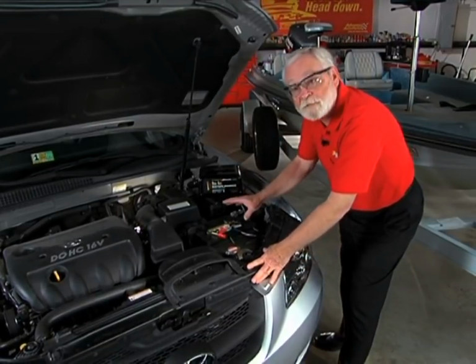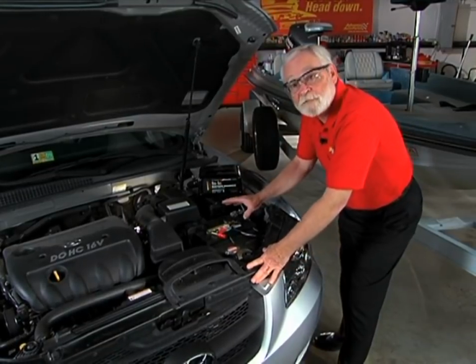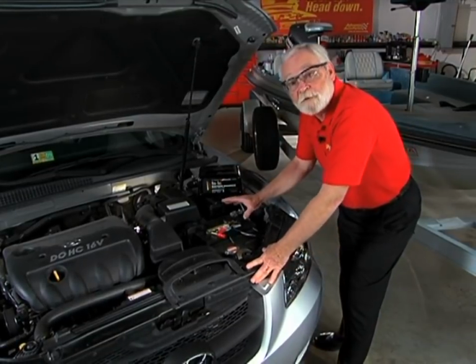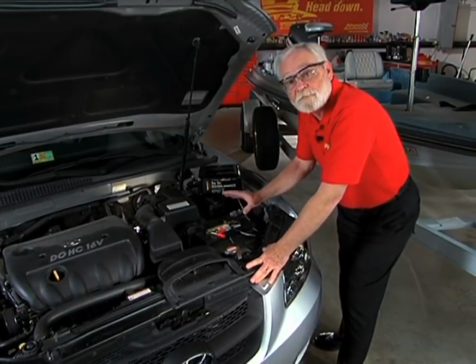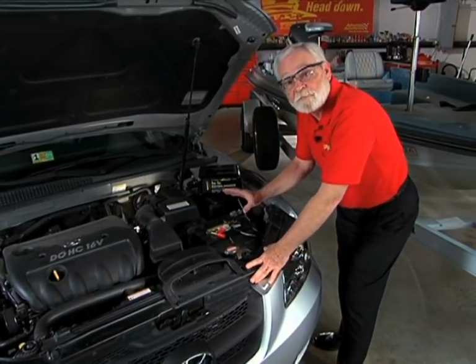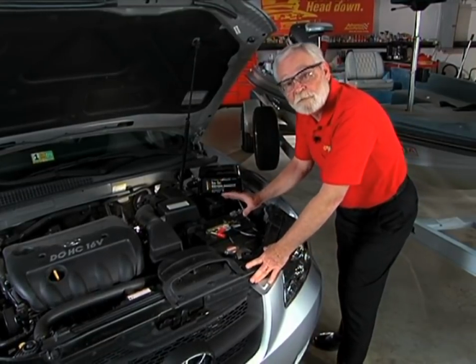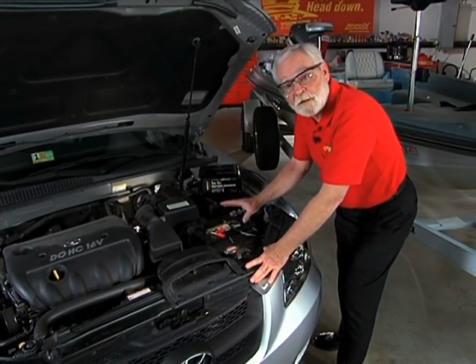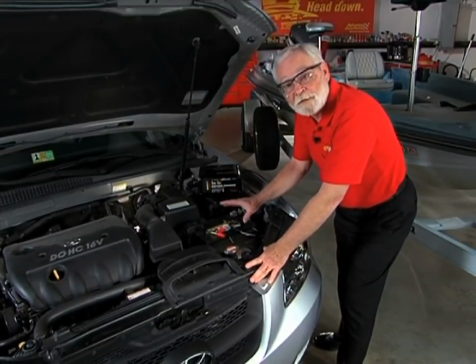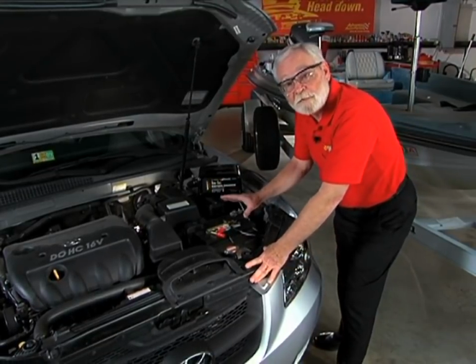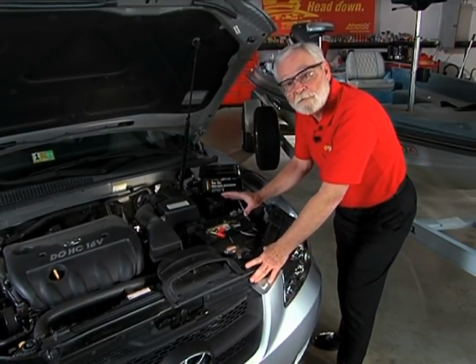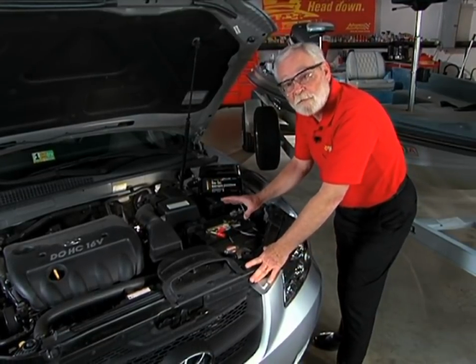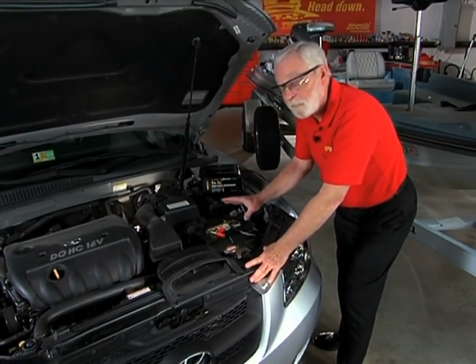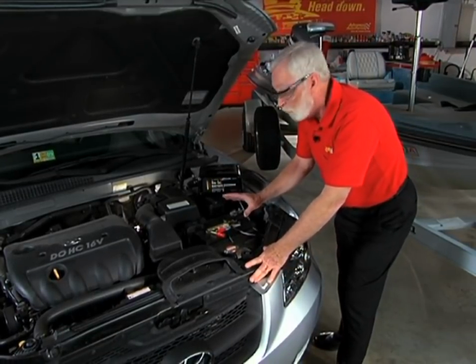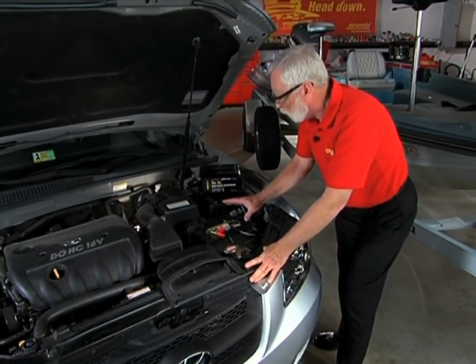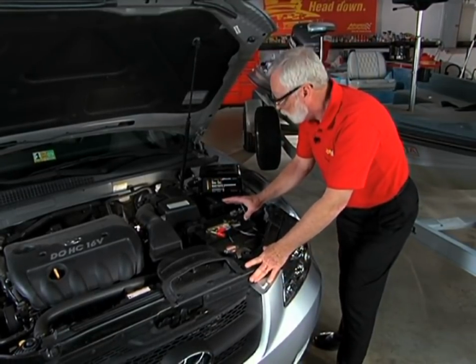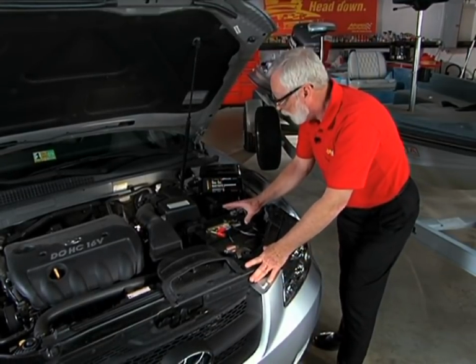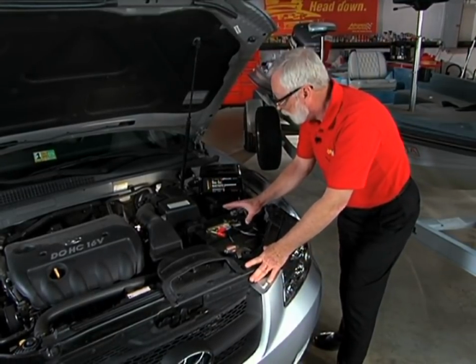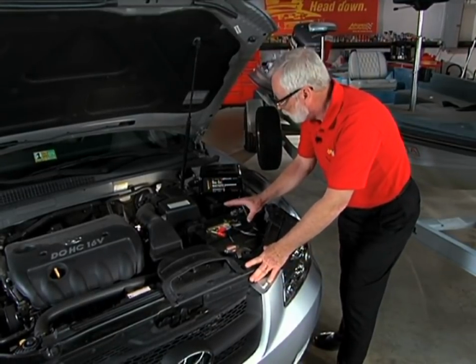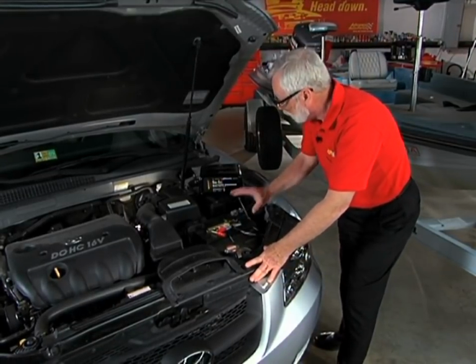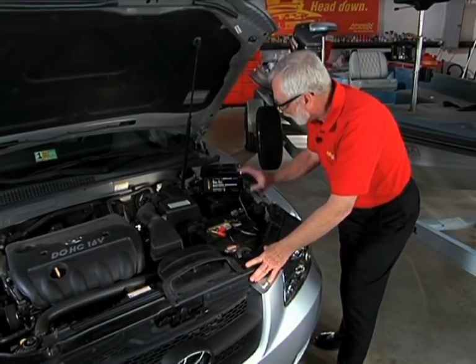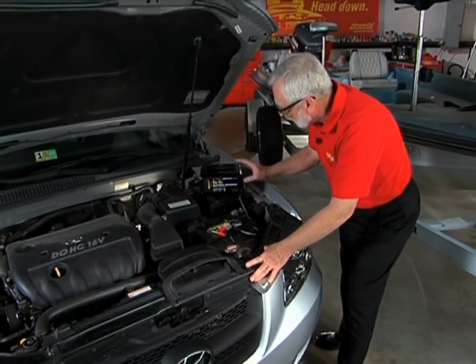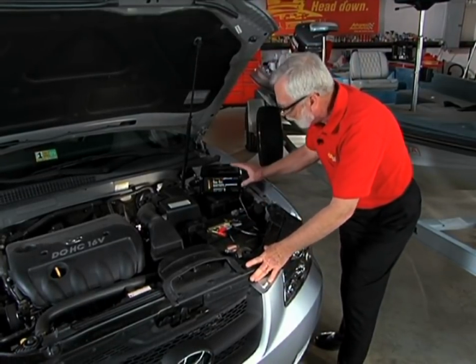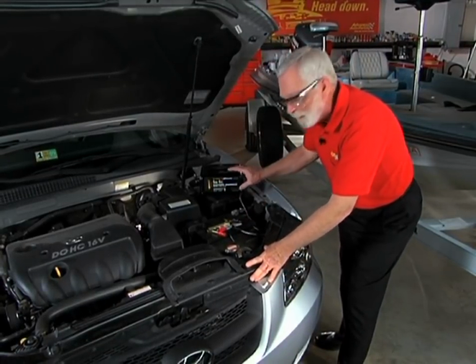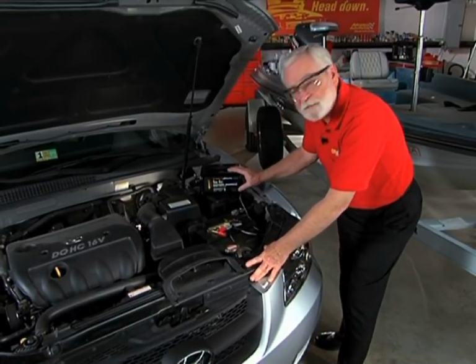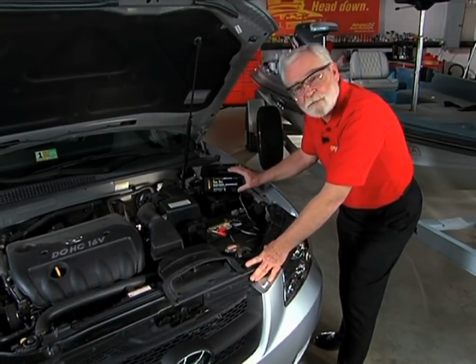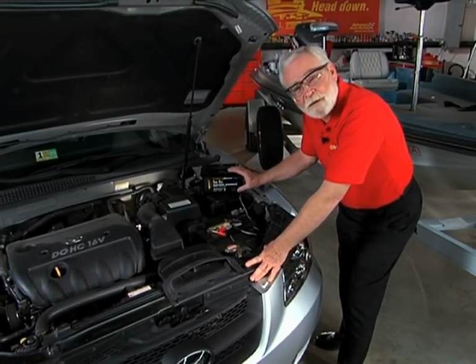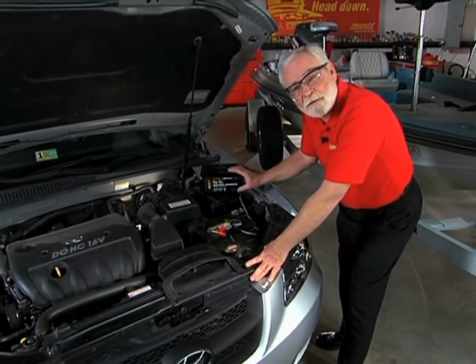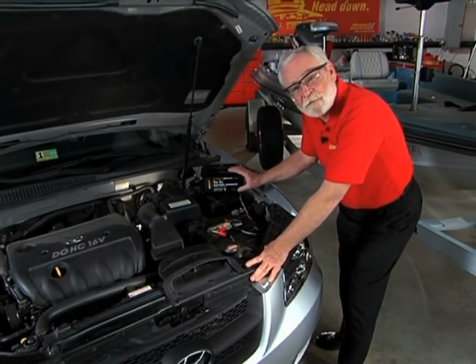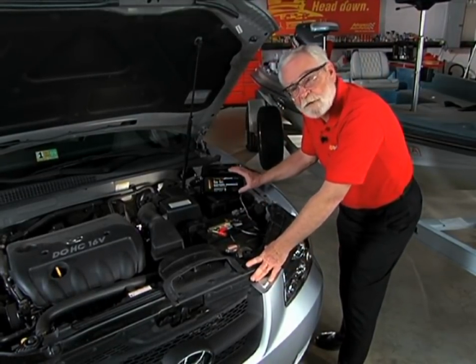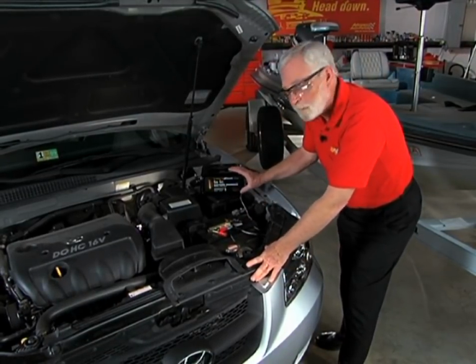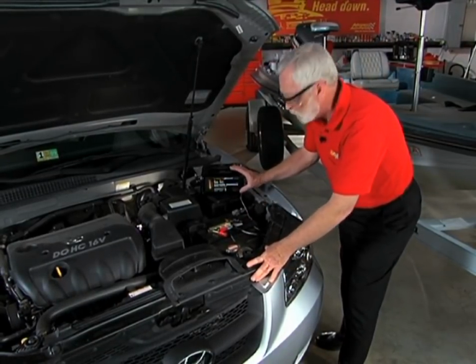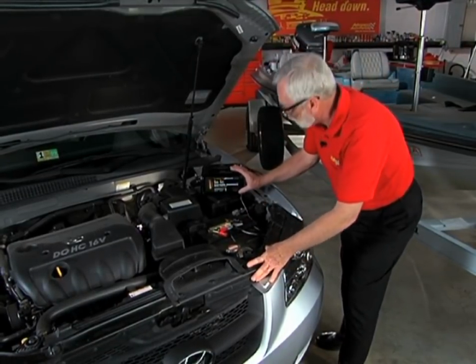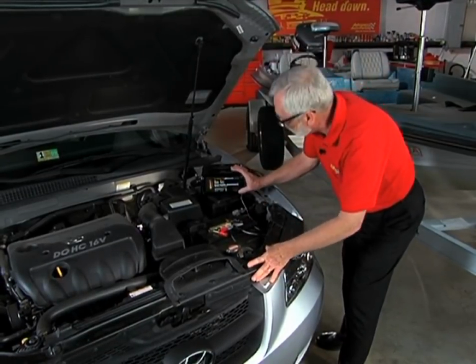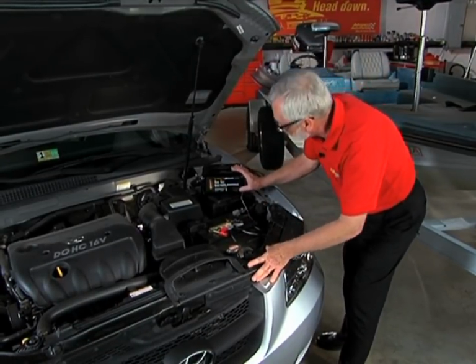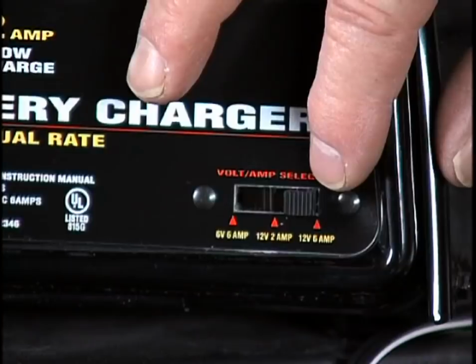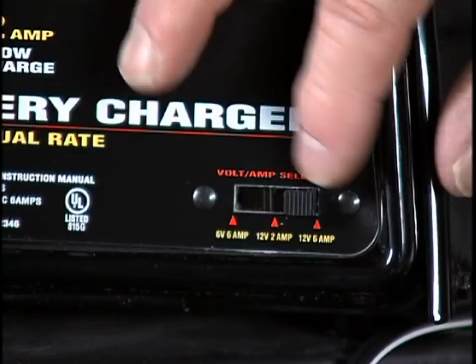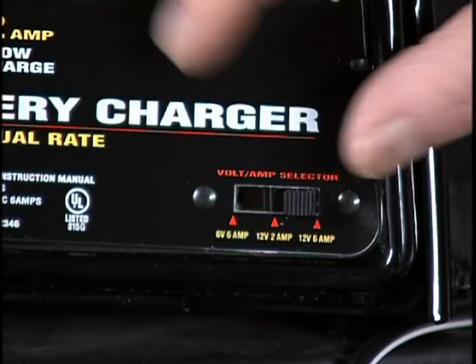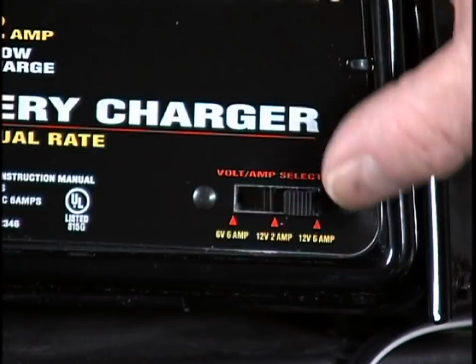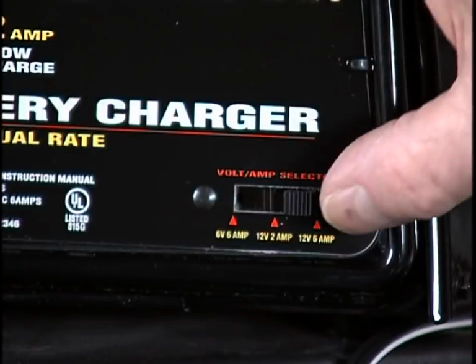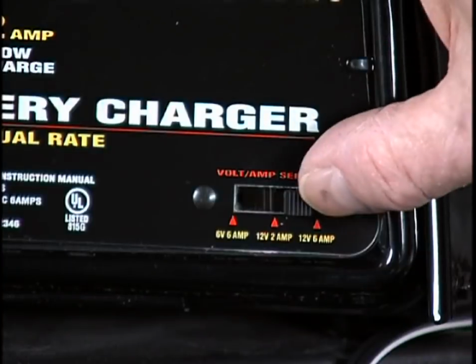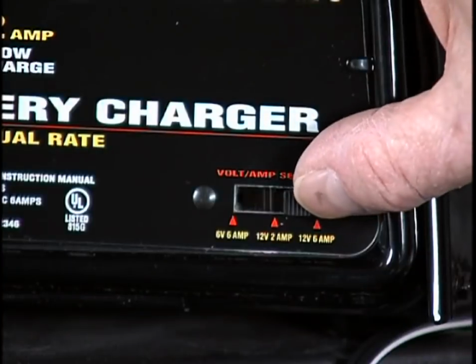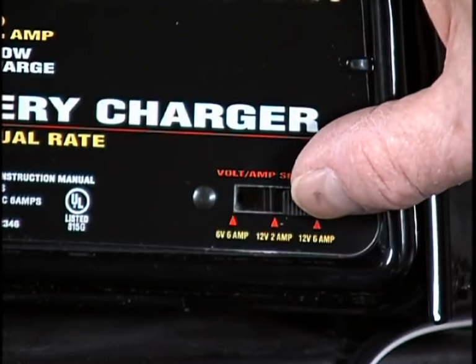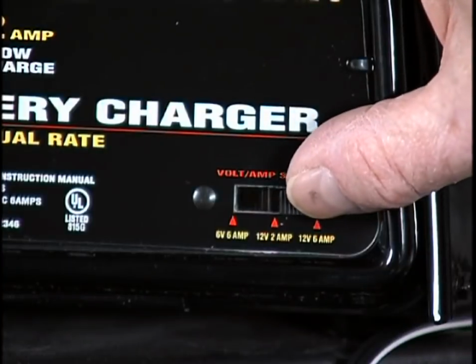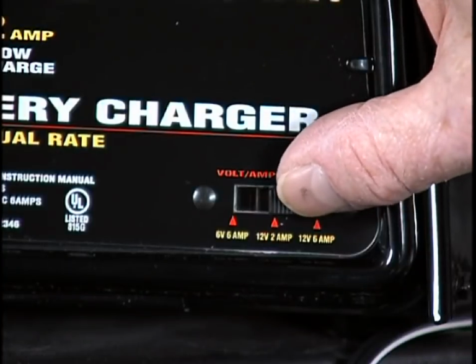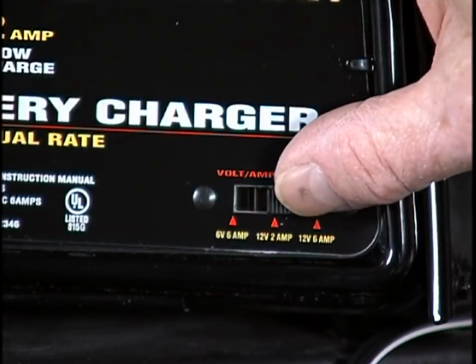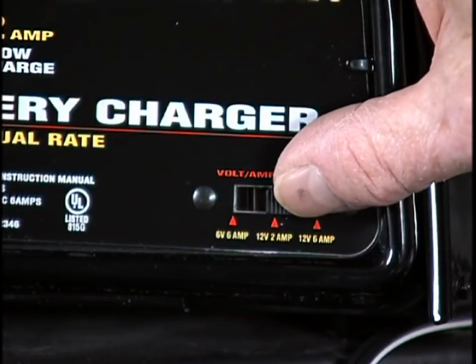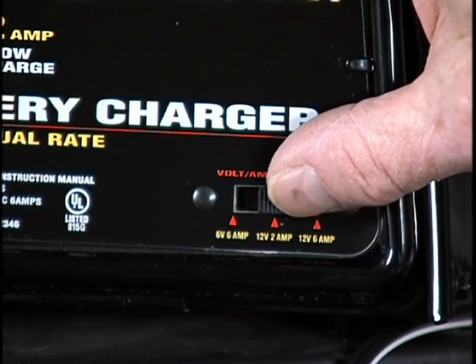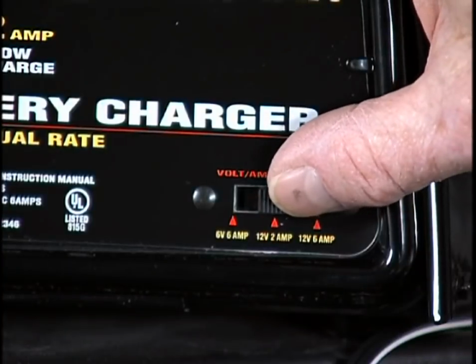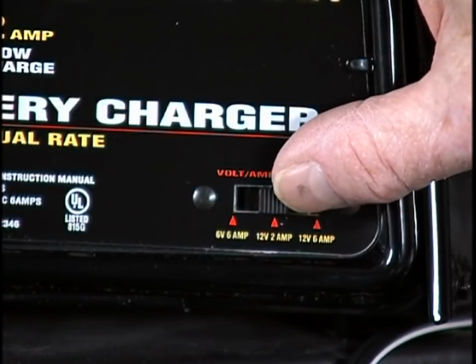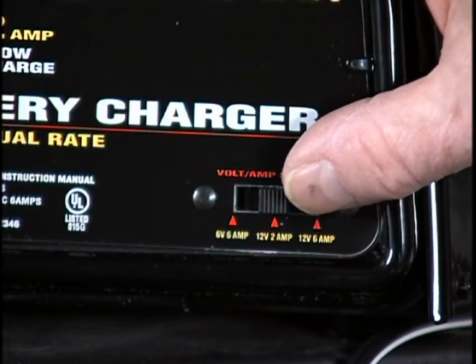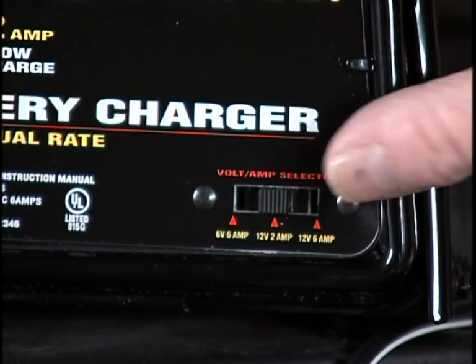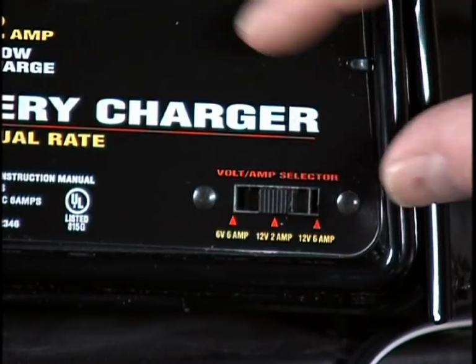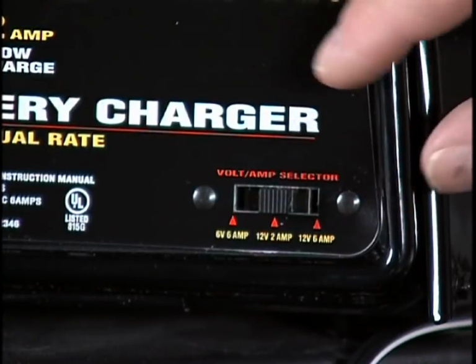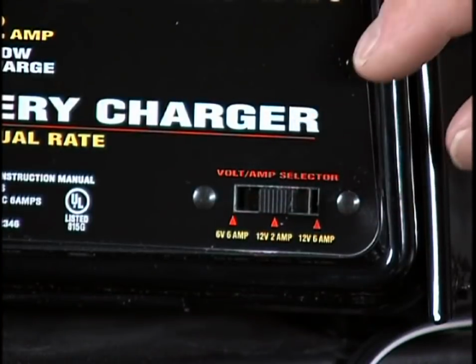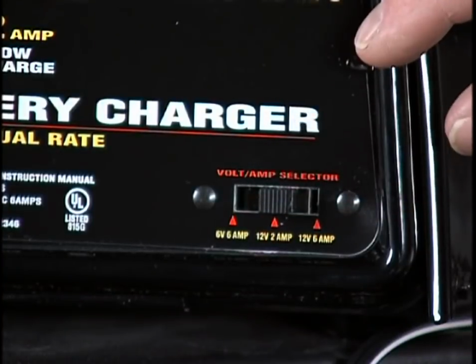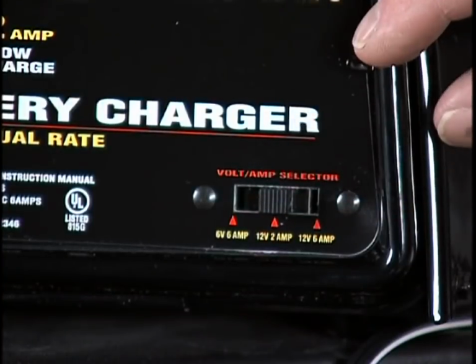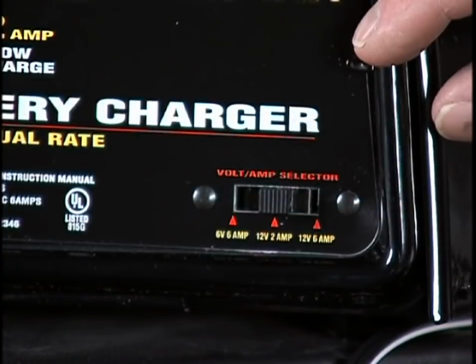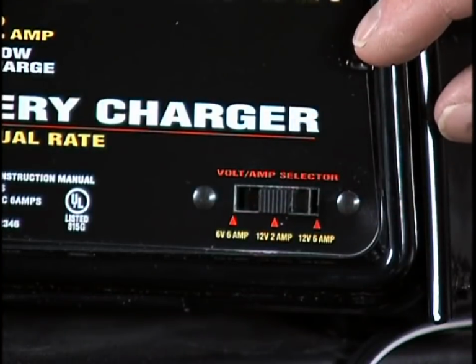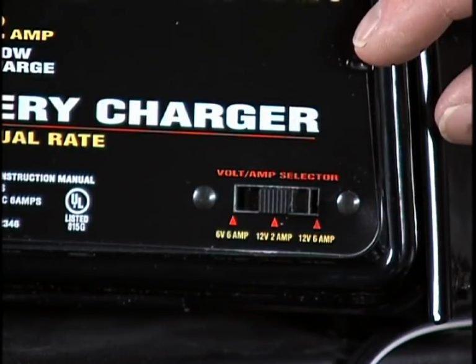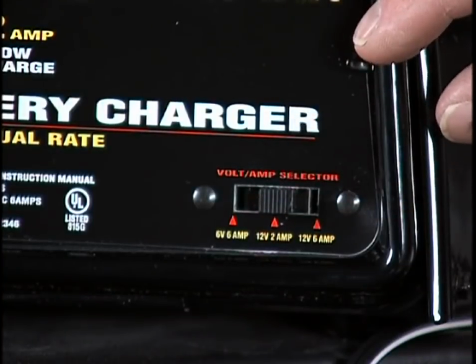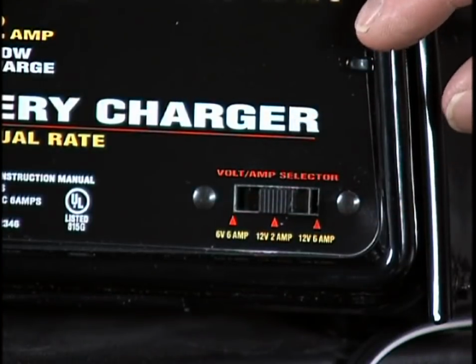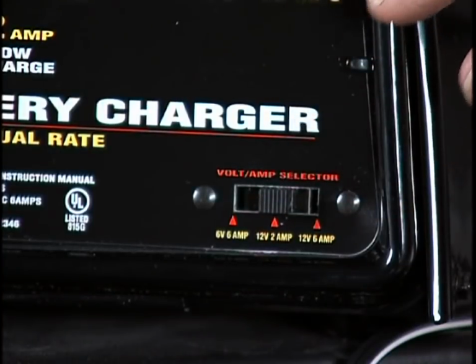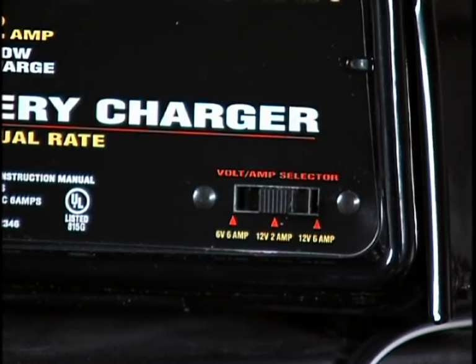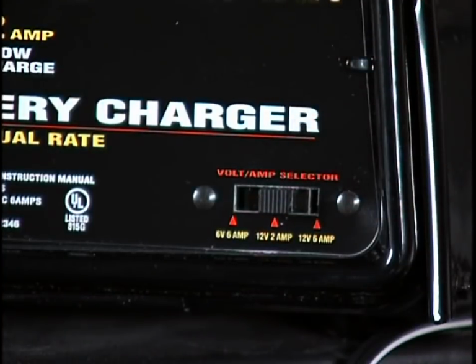This is a flooded 12-volt battery, and I just want to trickle charge it, so I'm going to move it into the 12-volt 2-amp position.